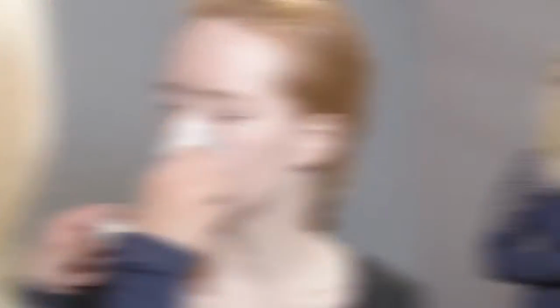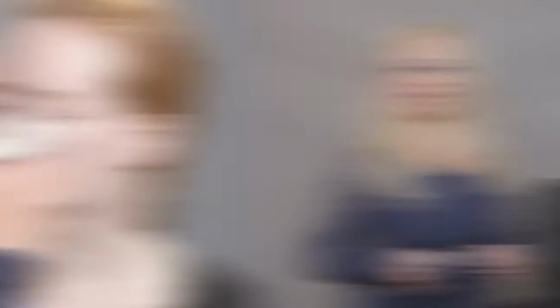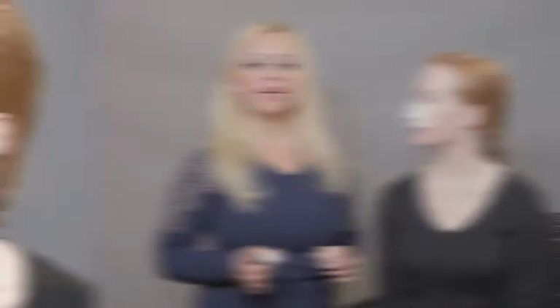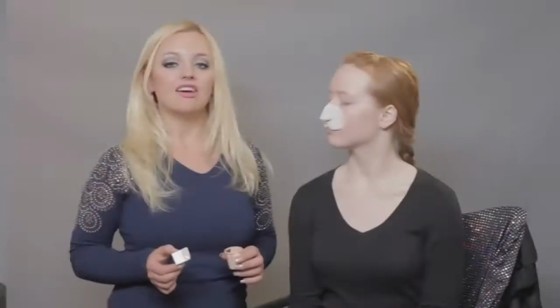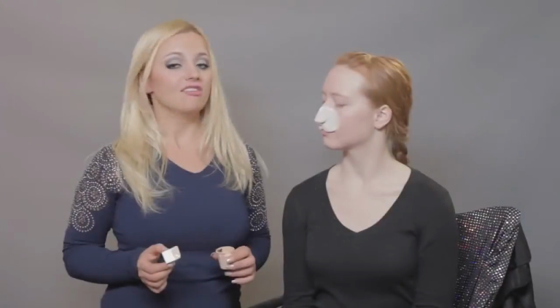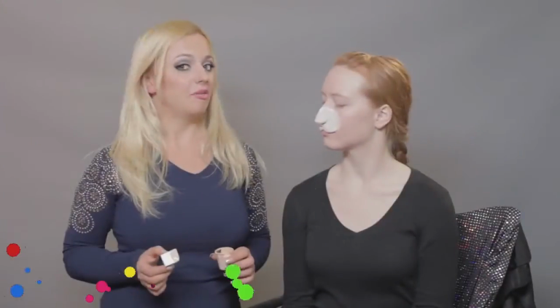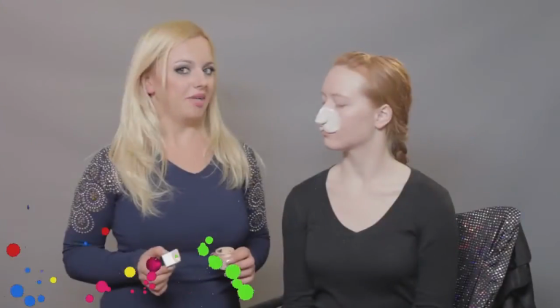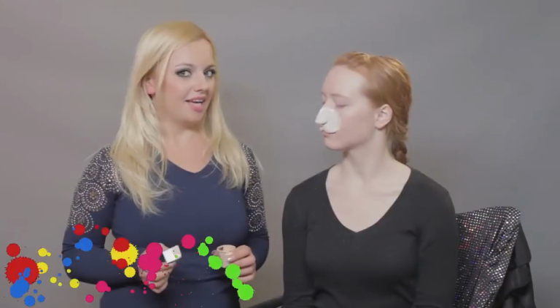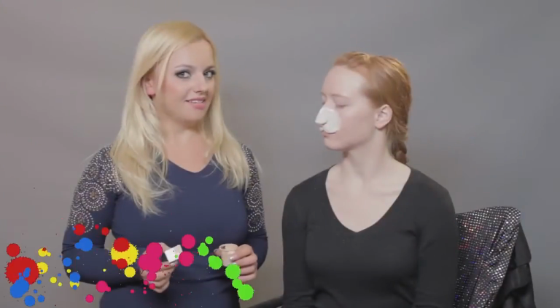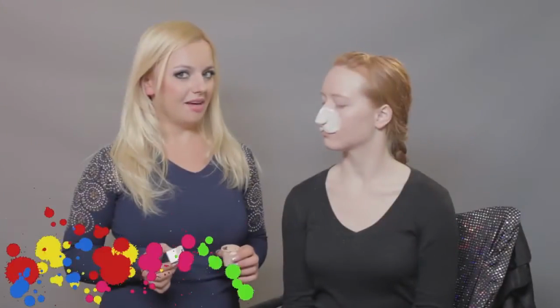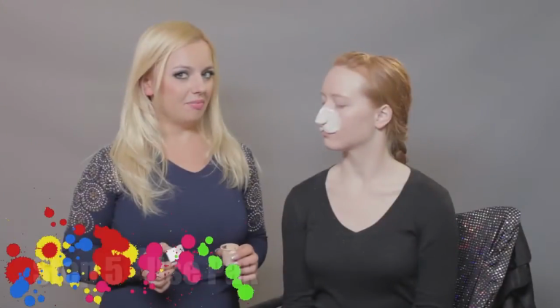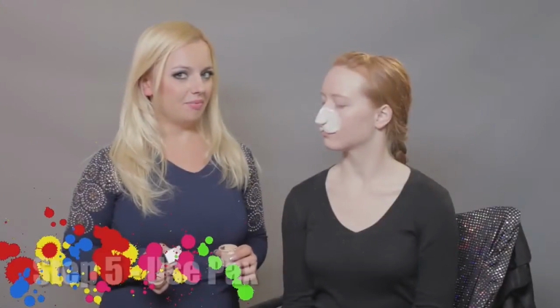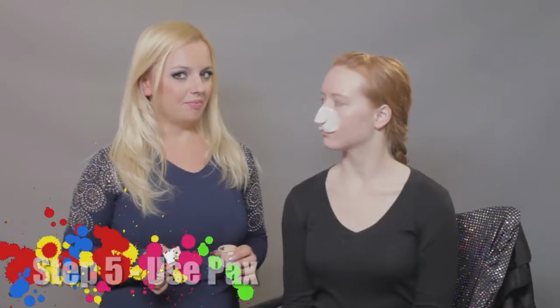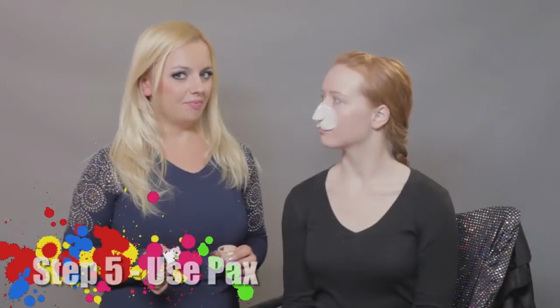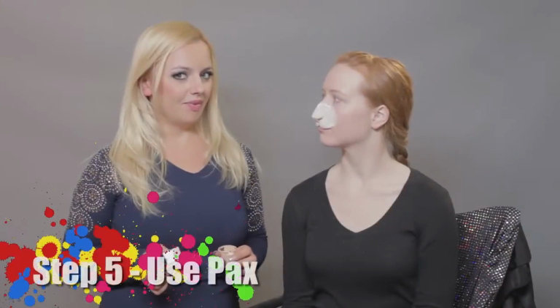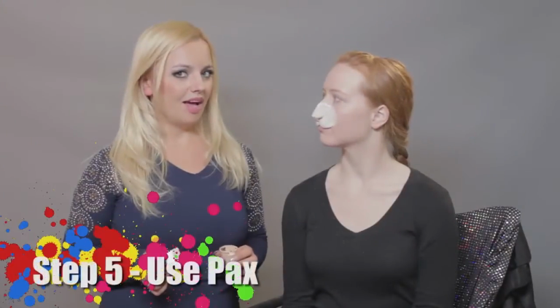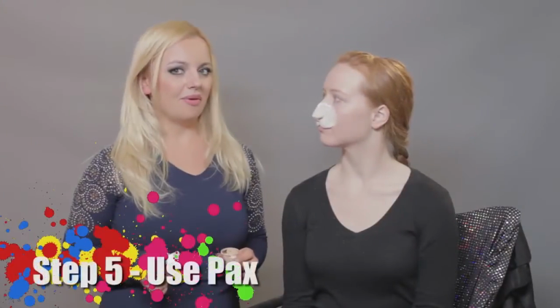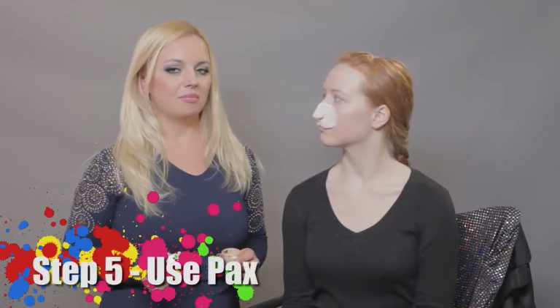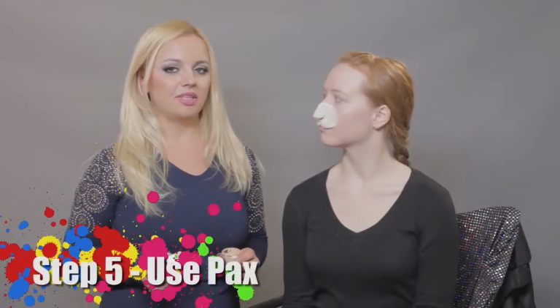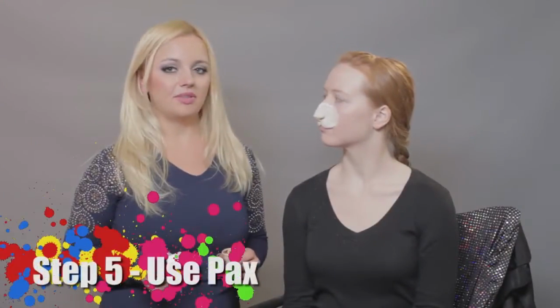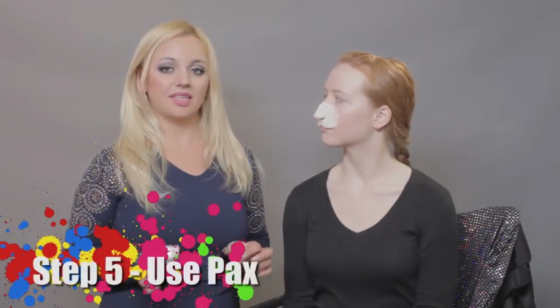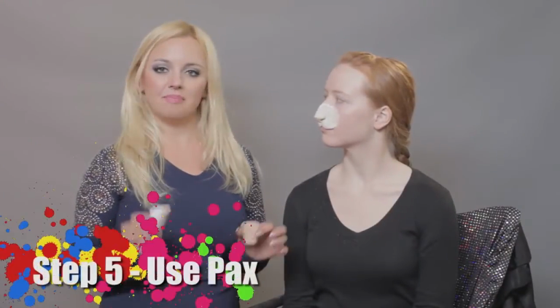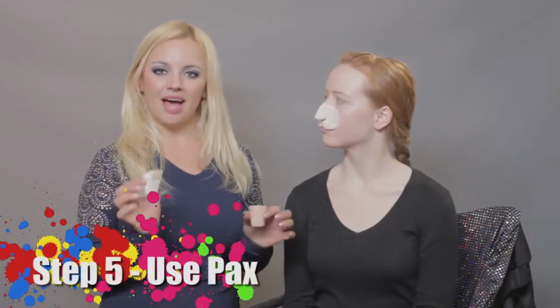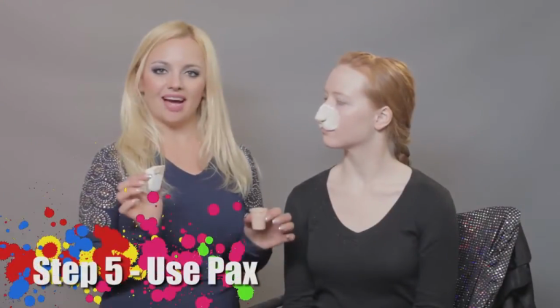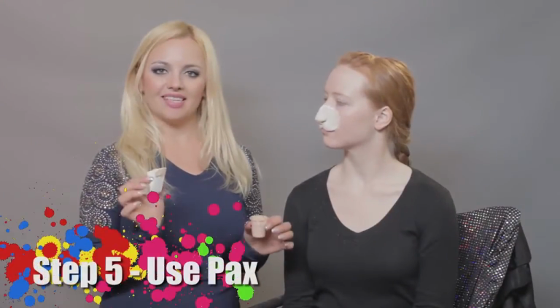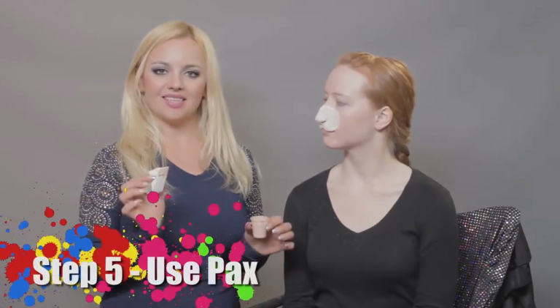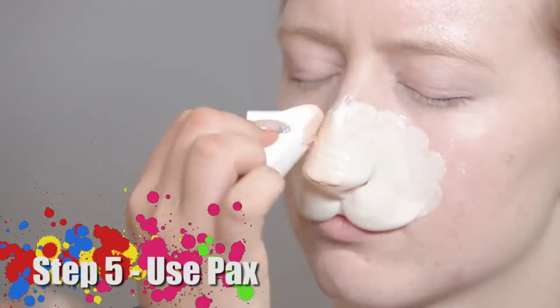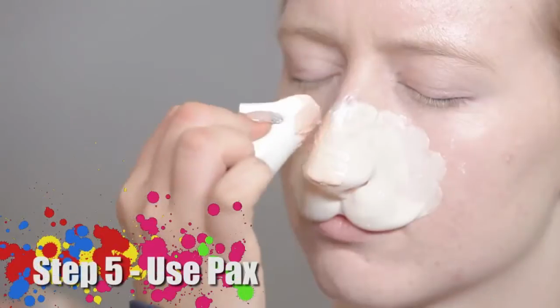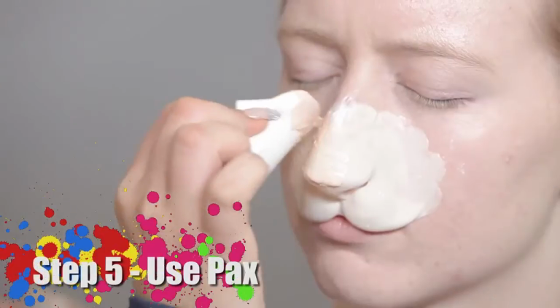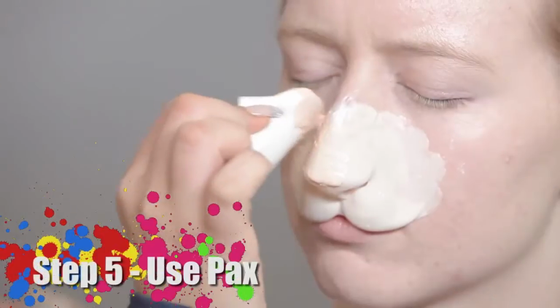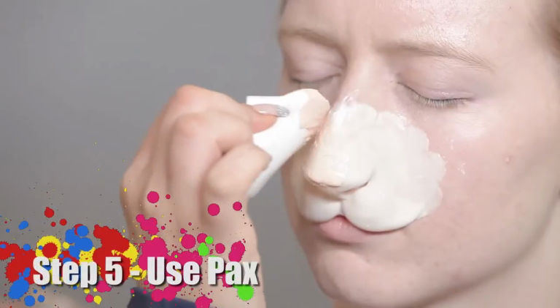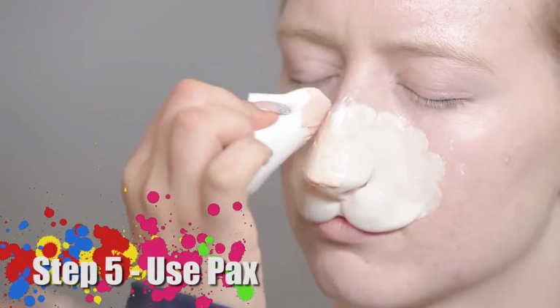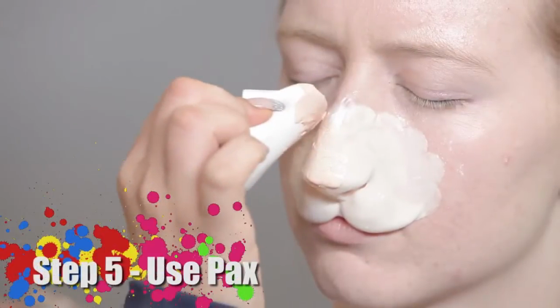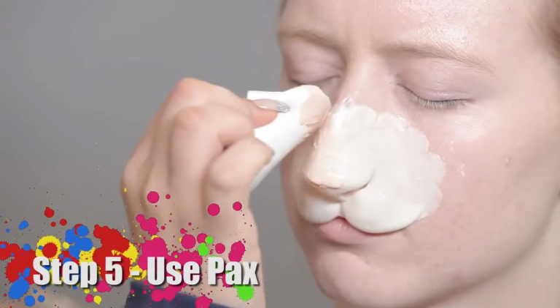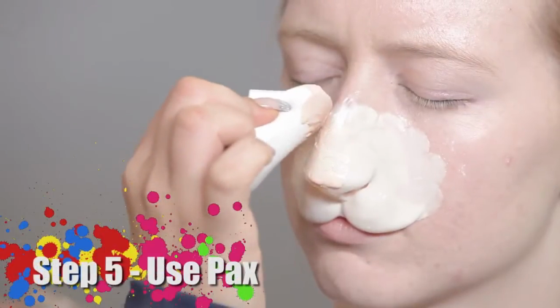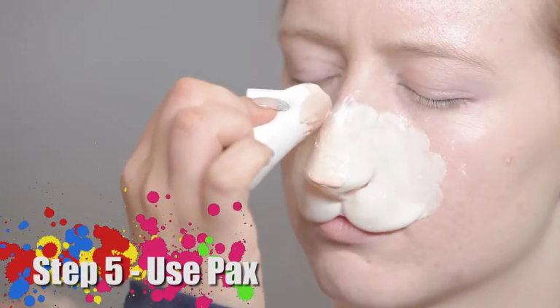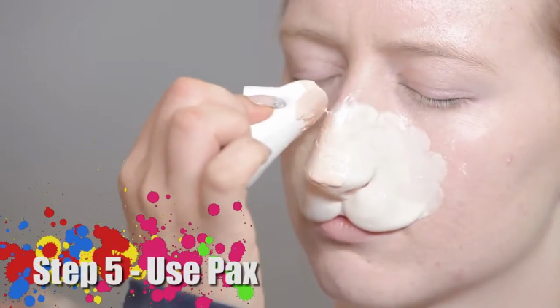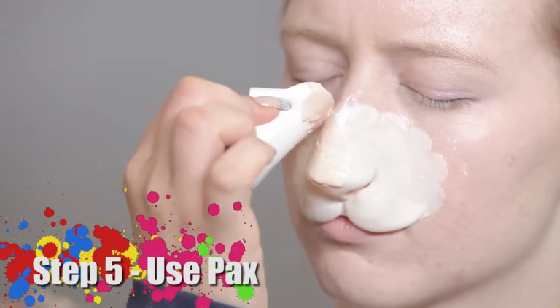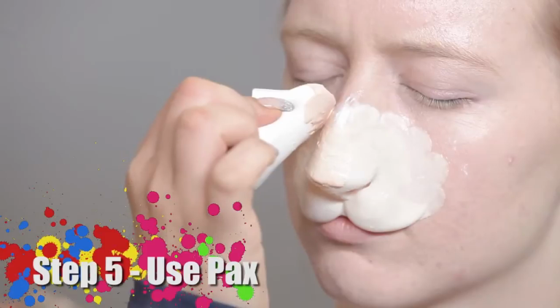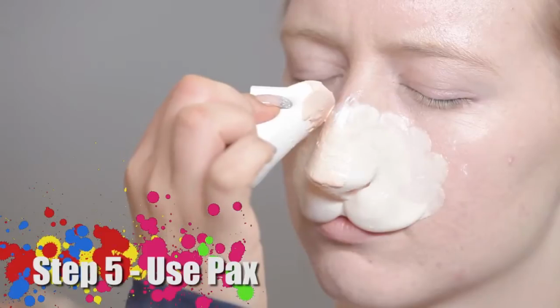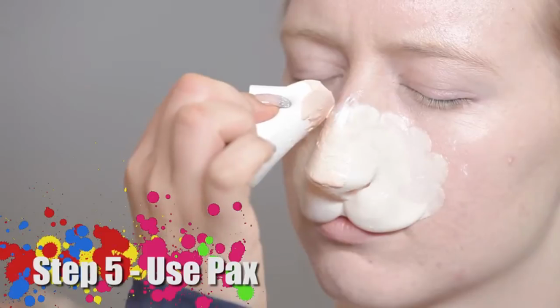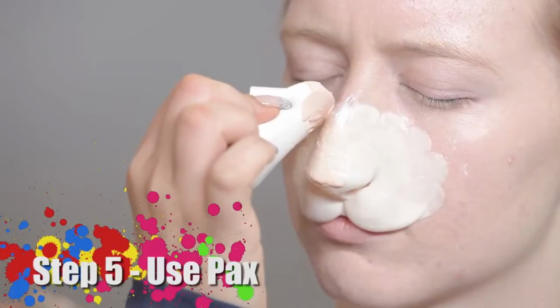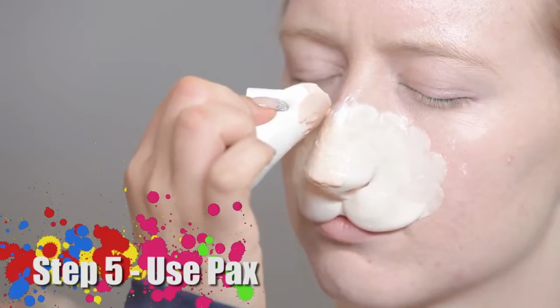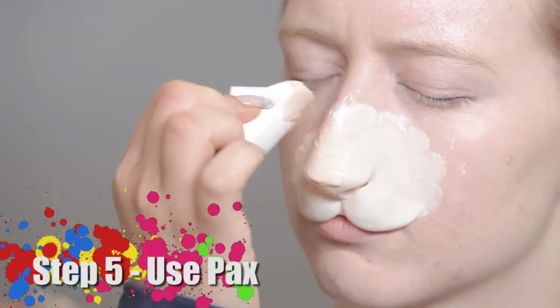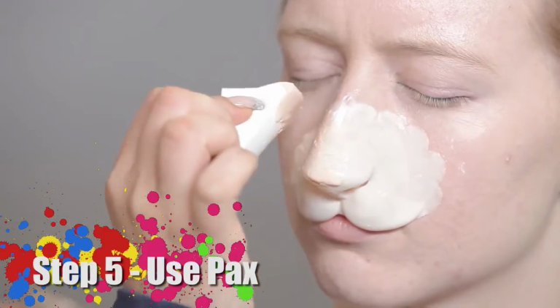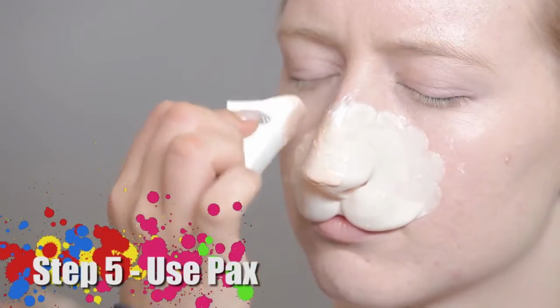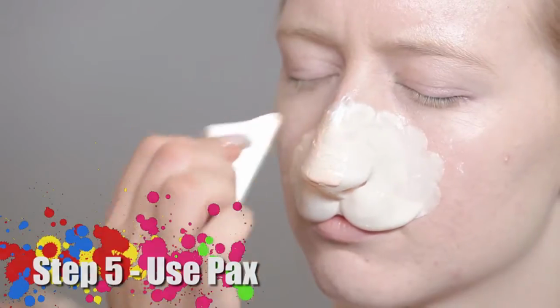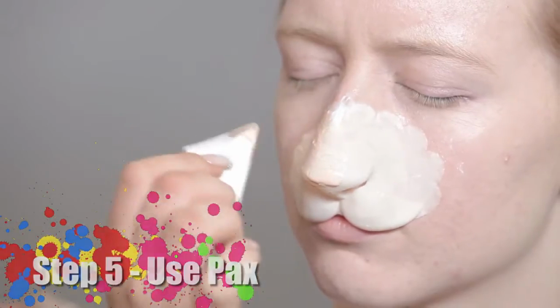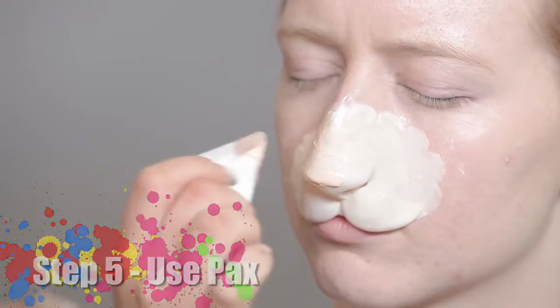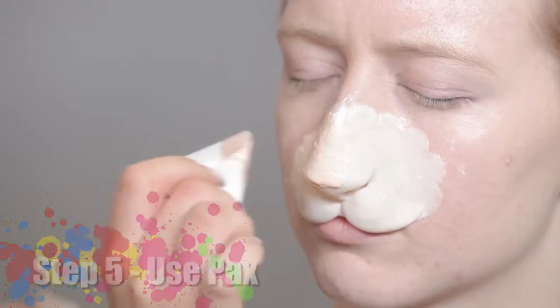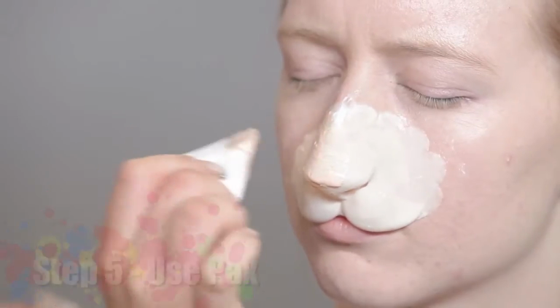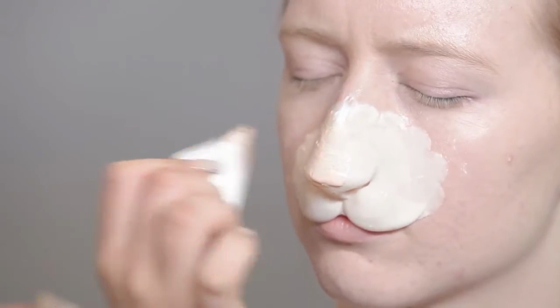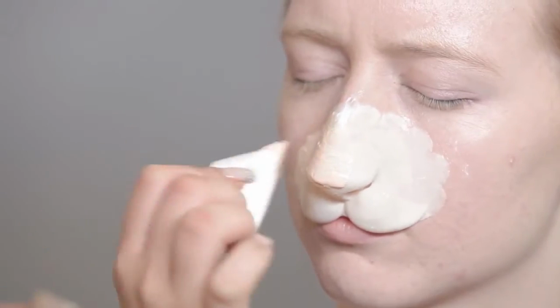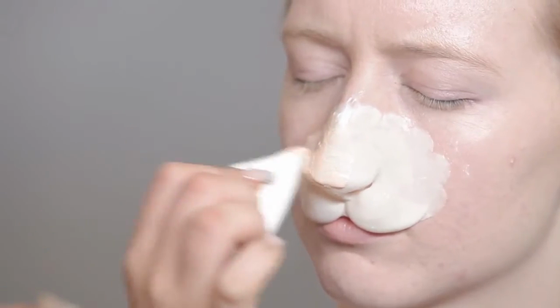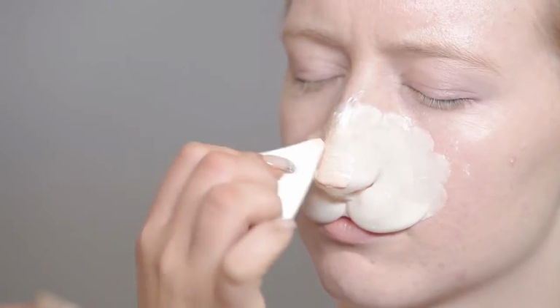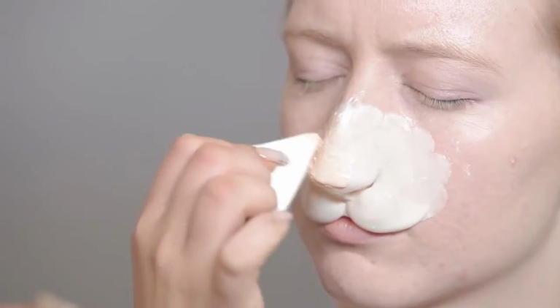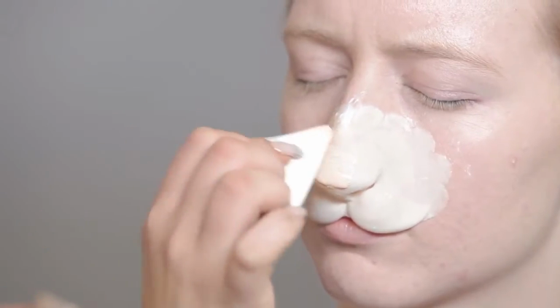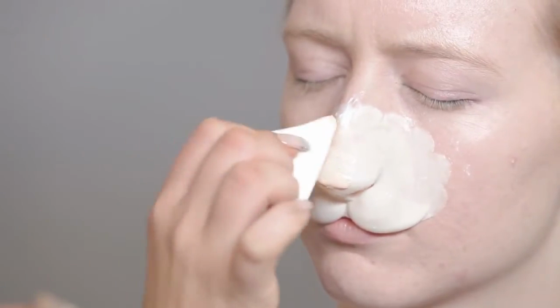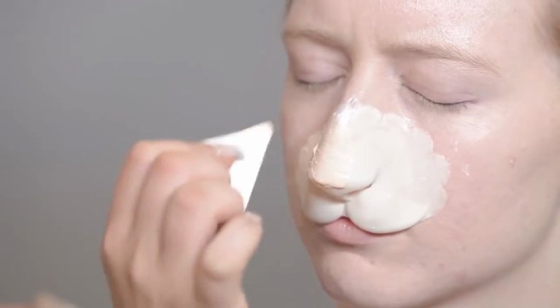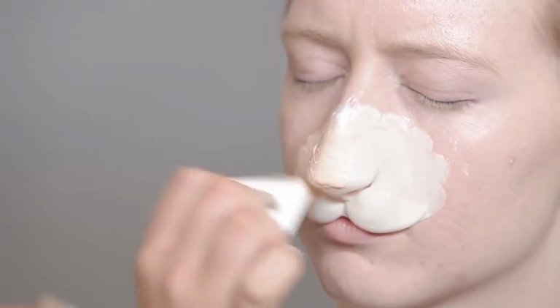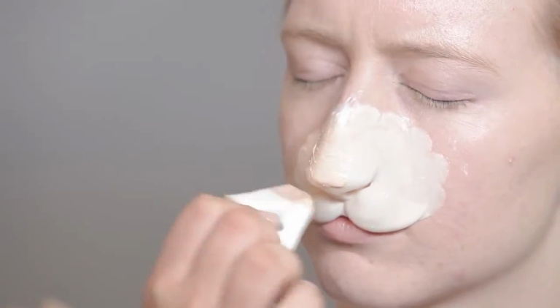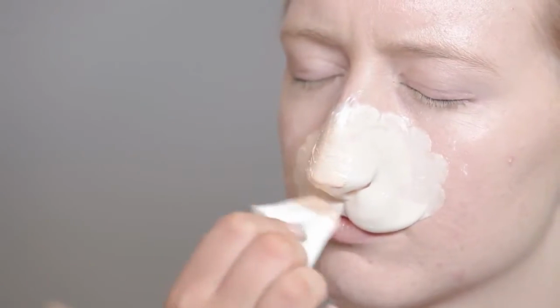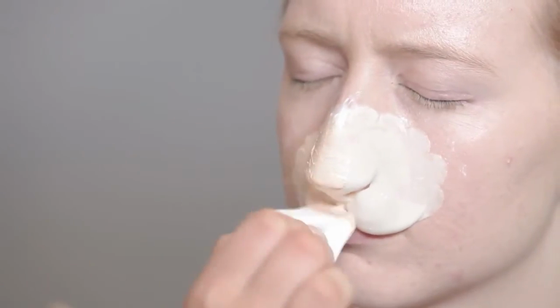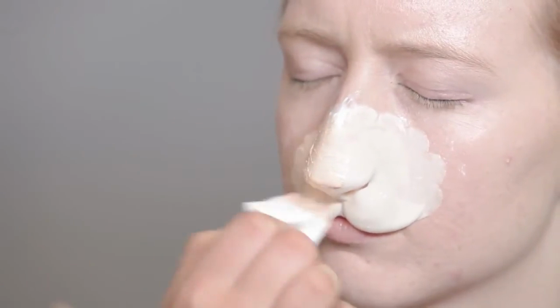For my next step, I will be using Pax. Pax is a mixture of Pro Adhesive and acrylic.